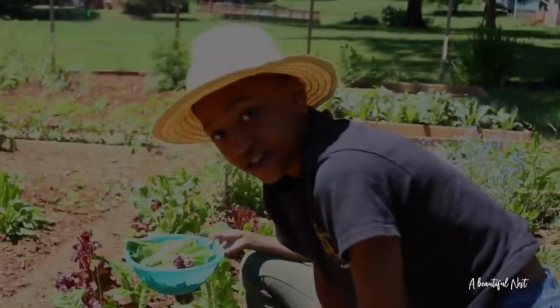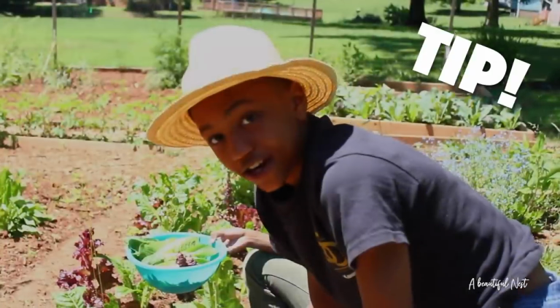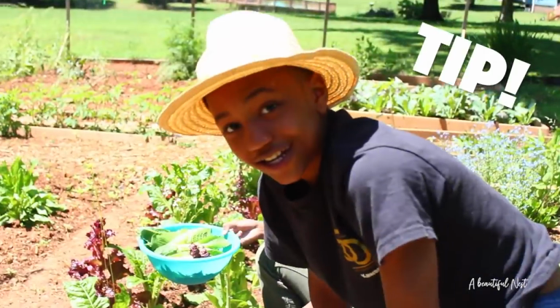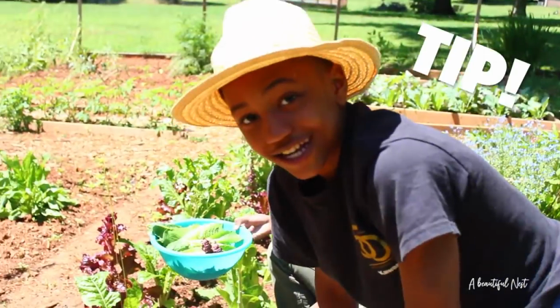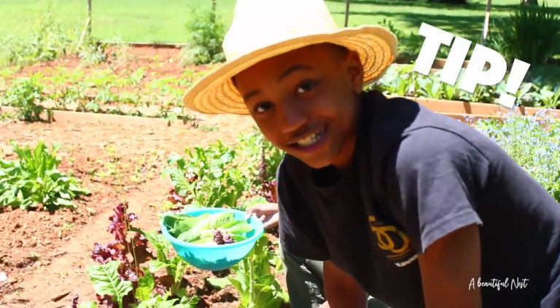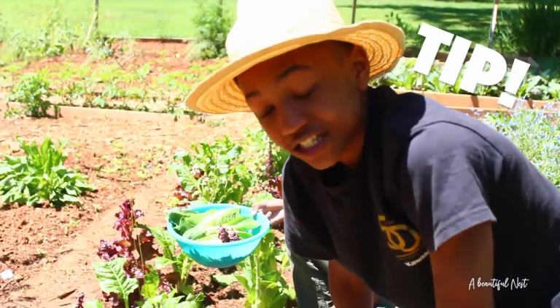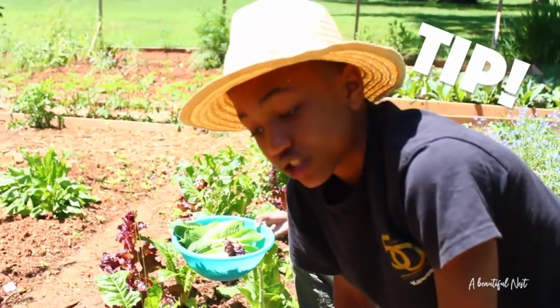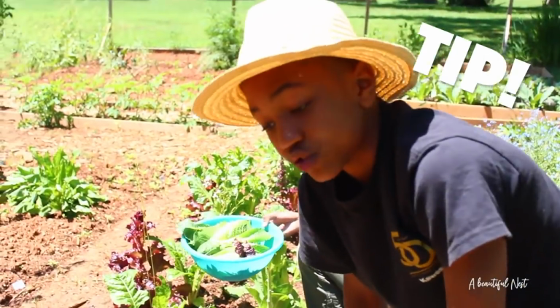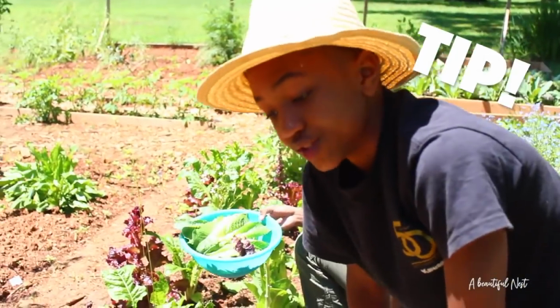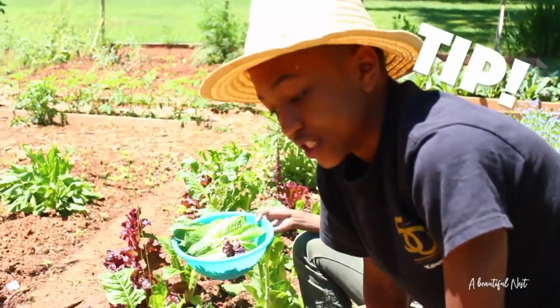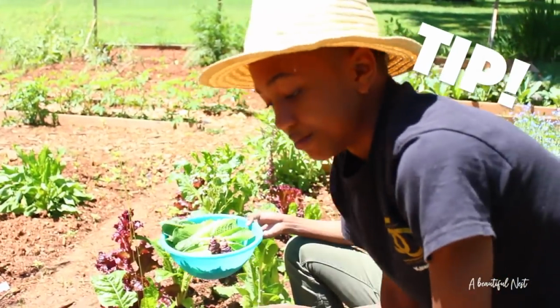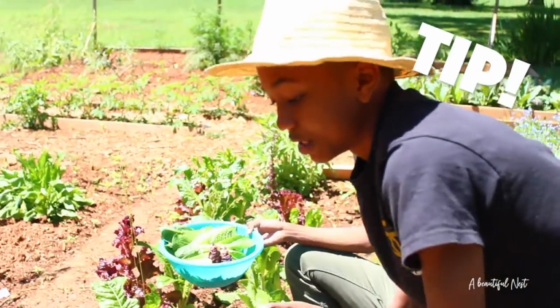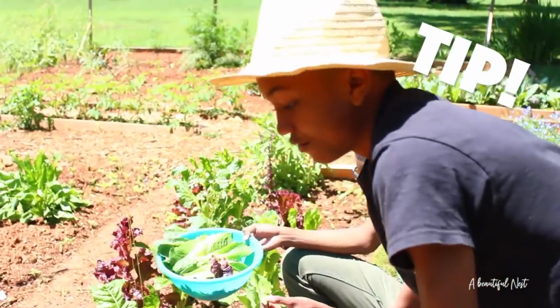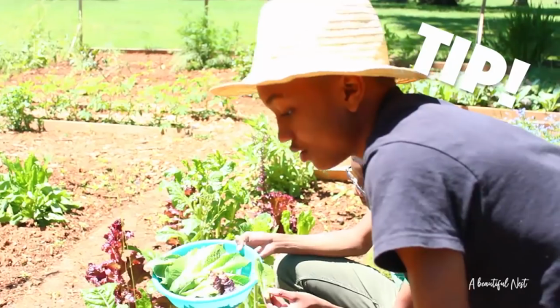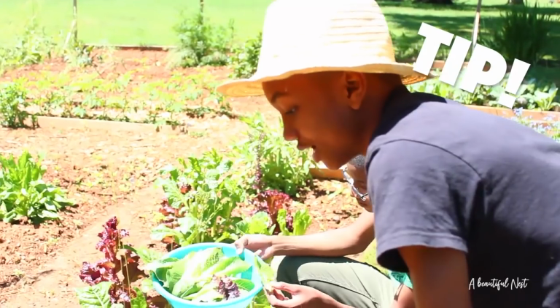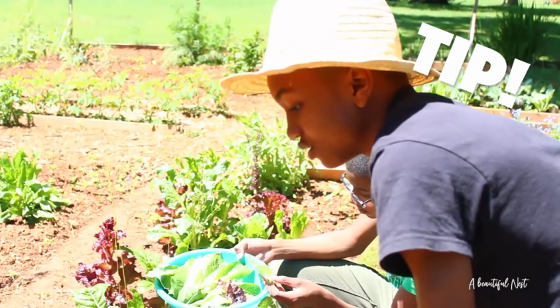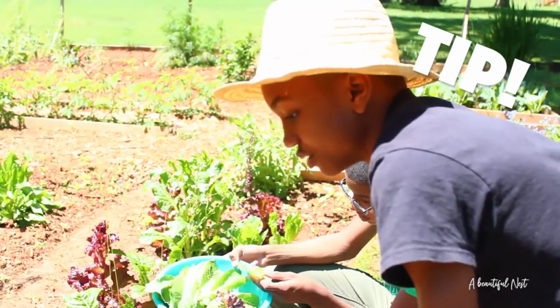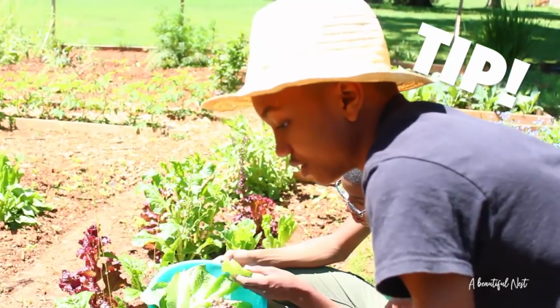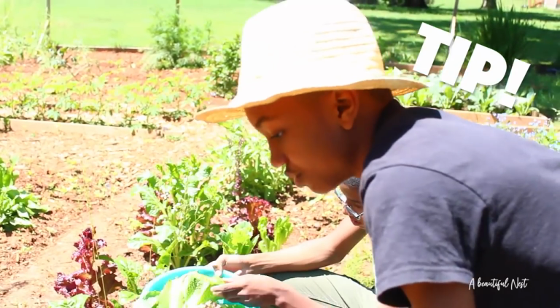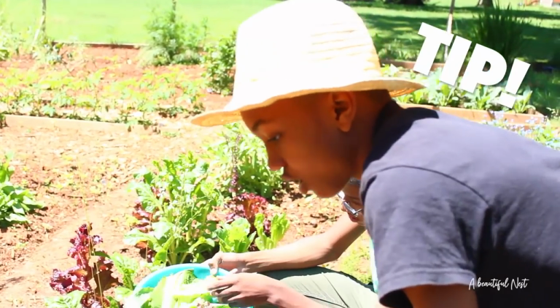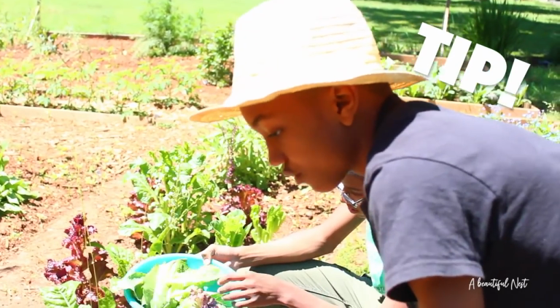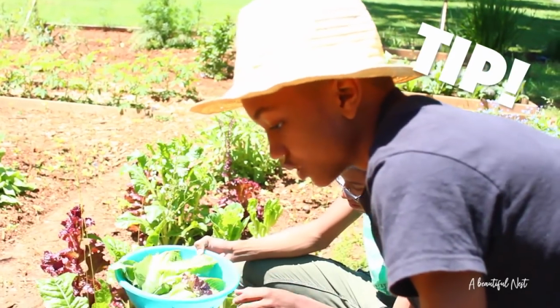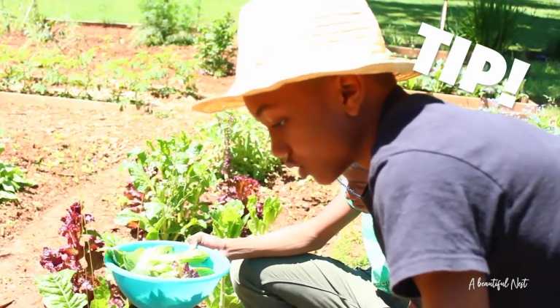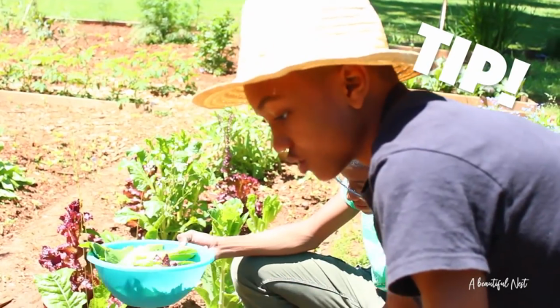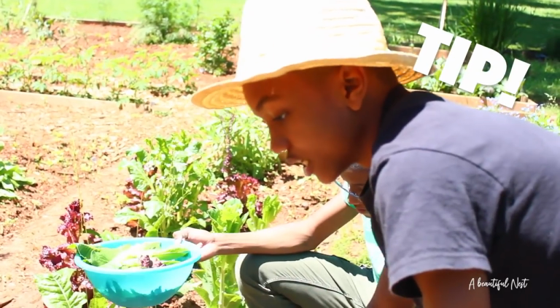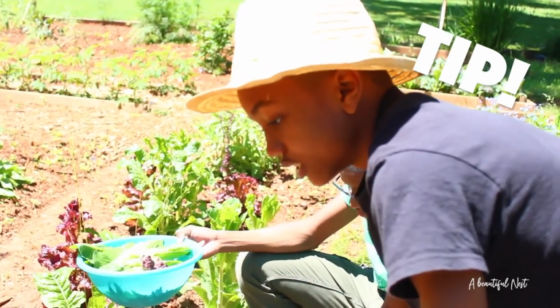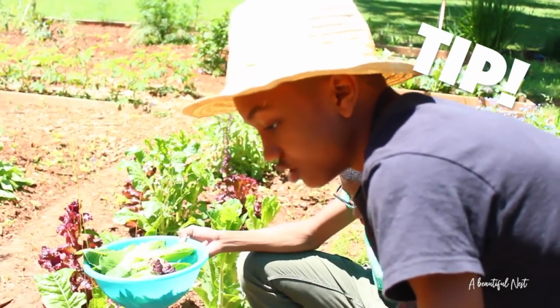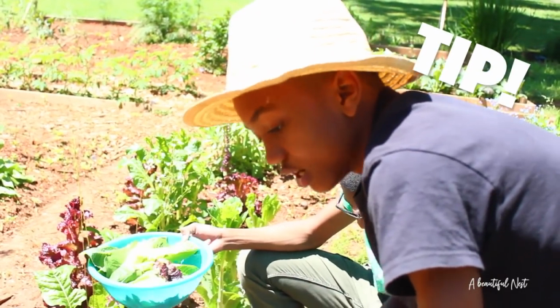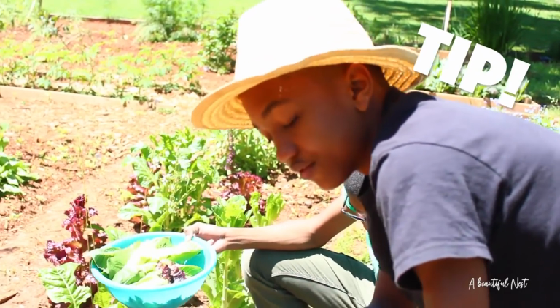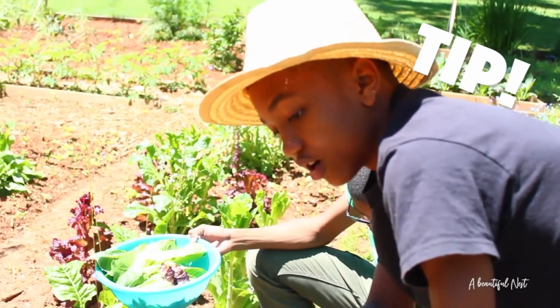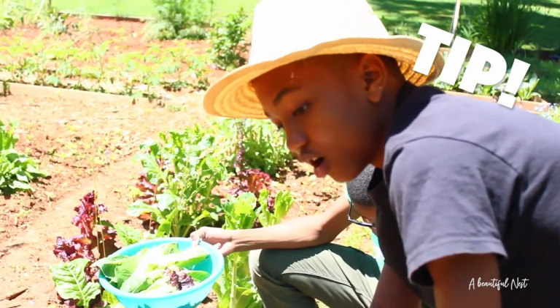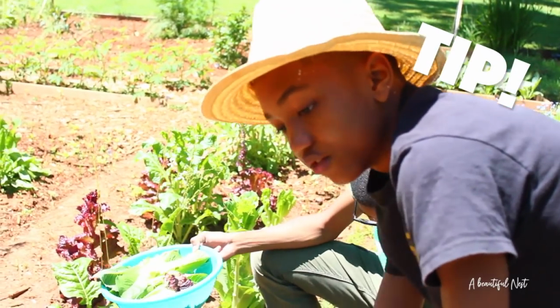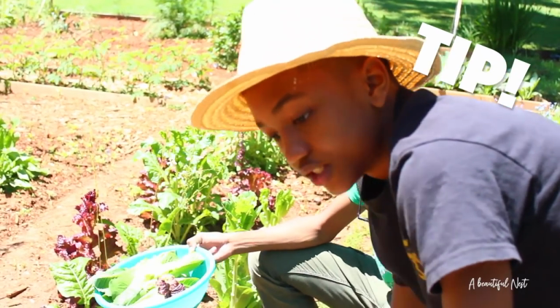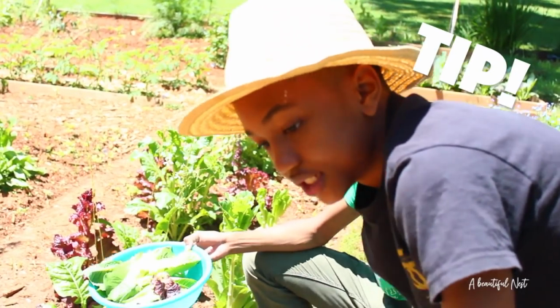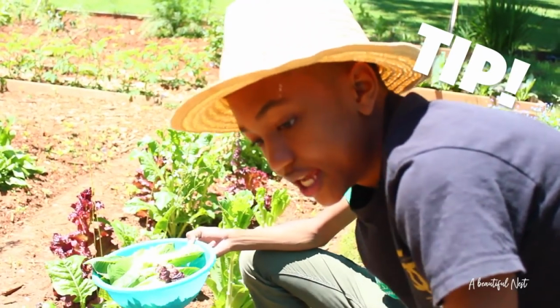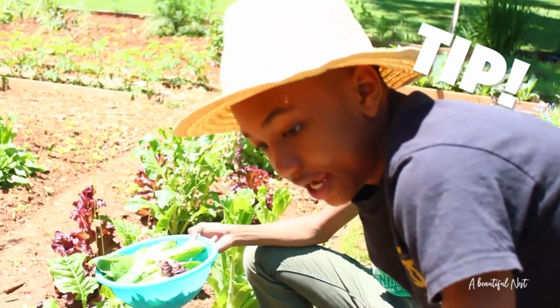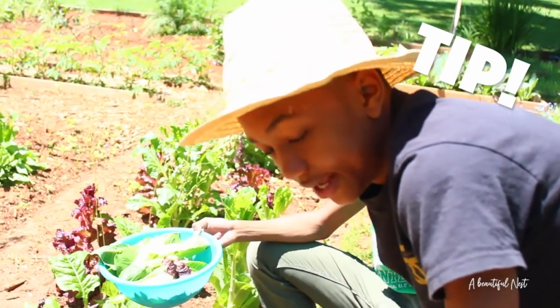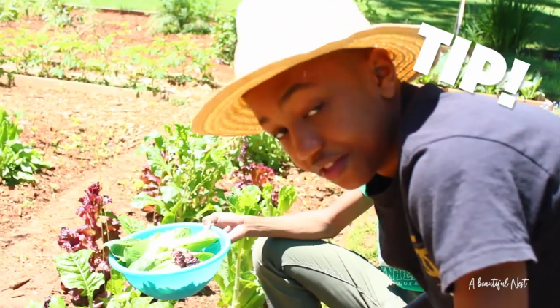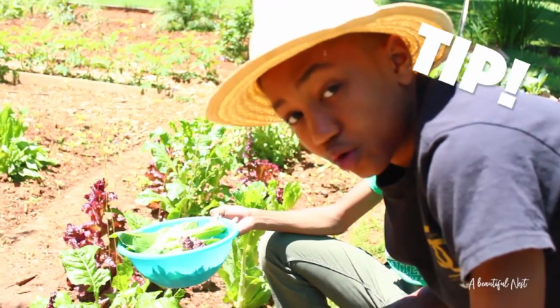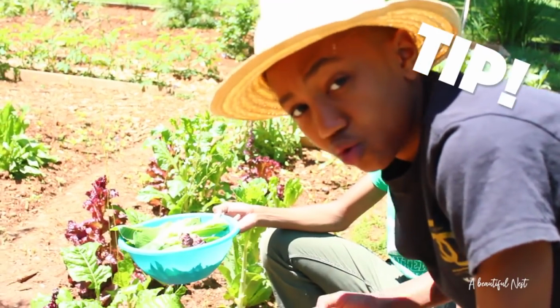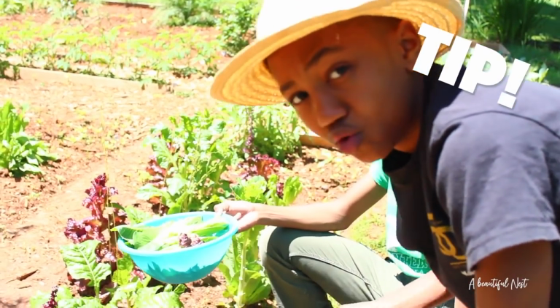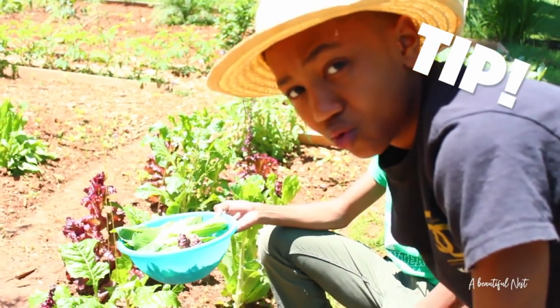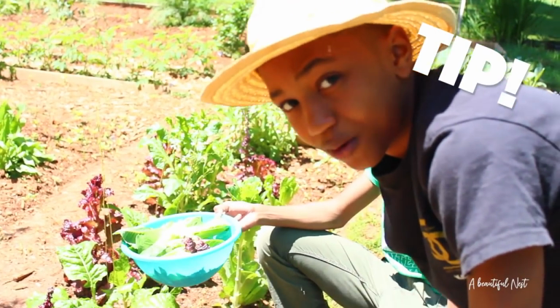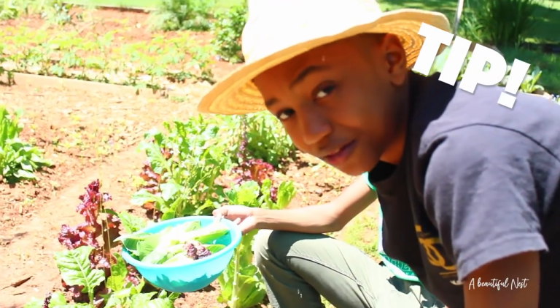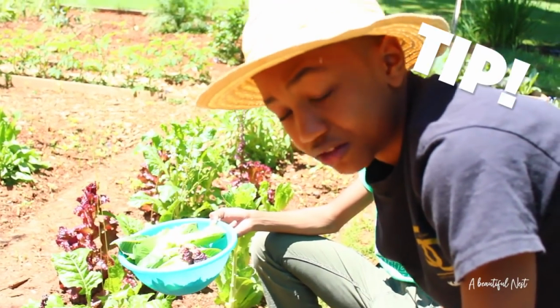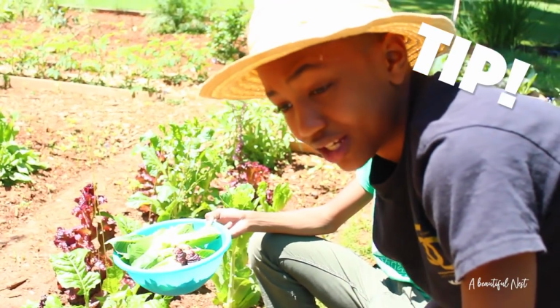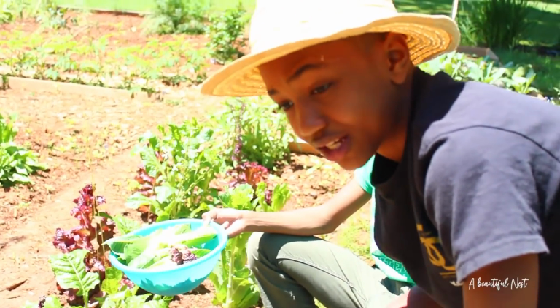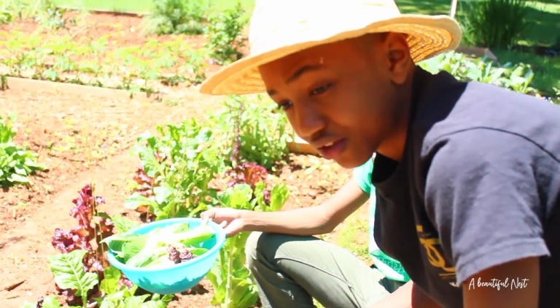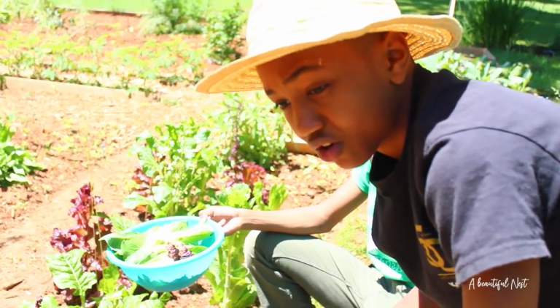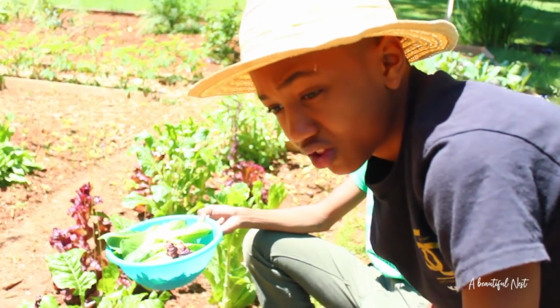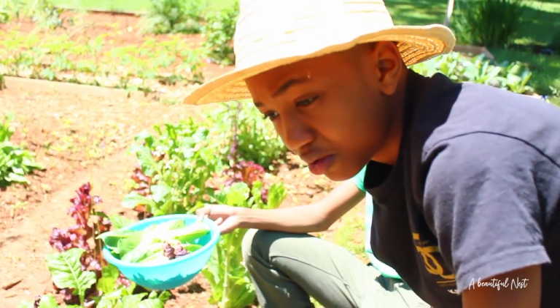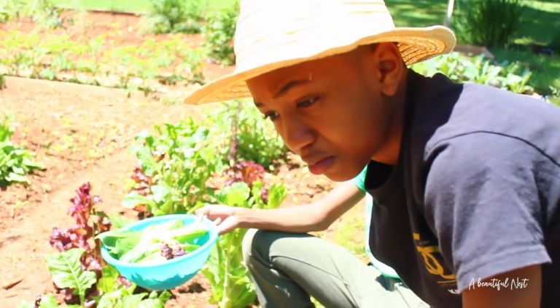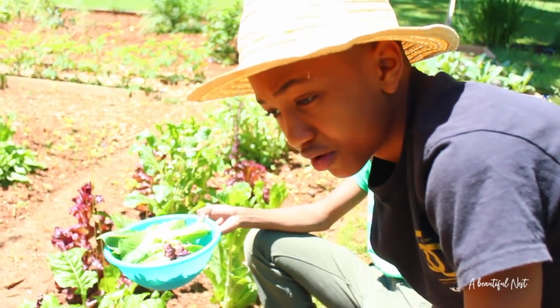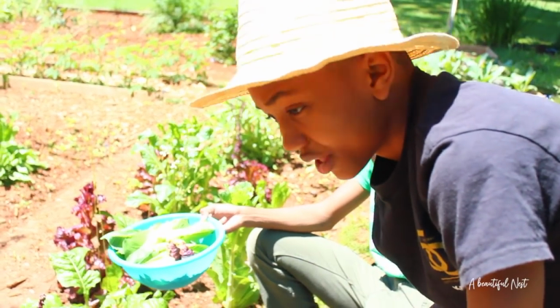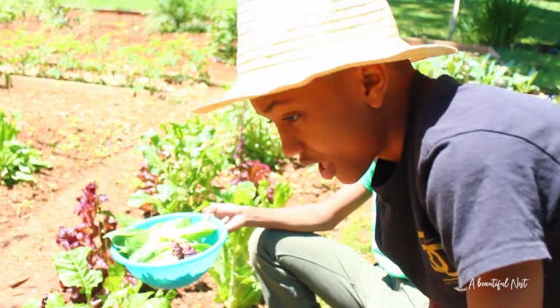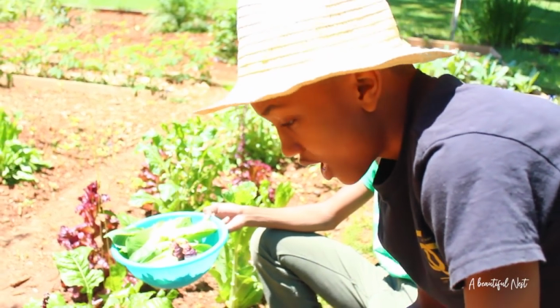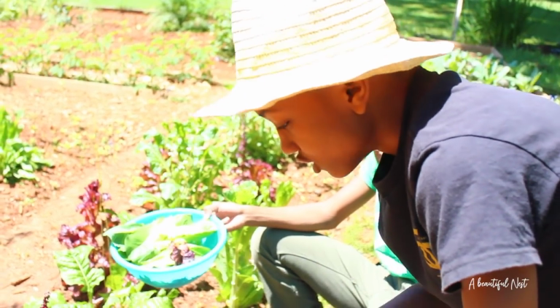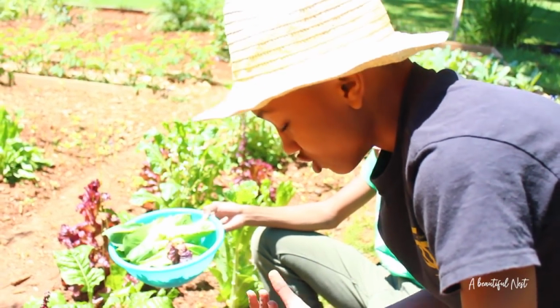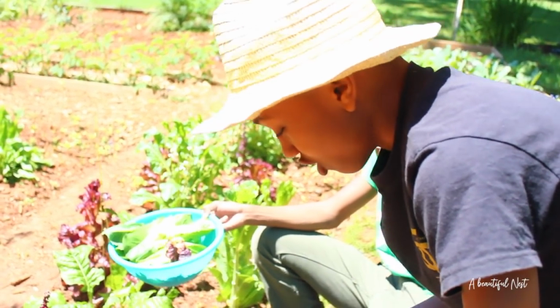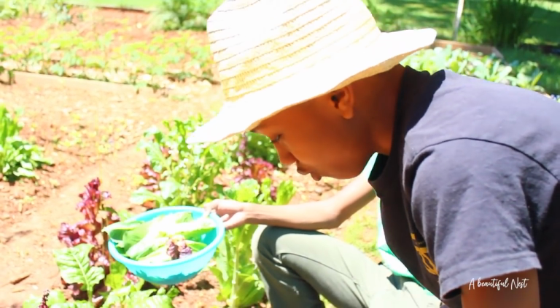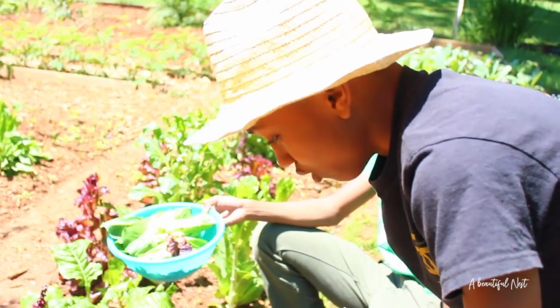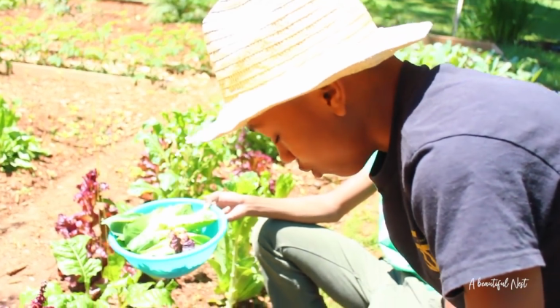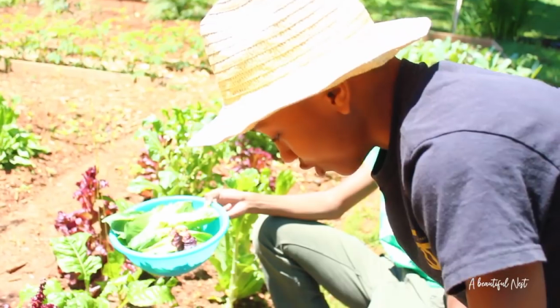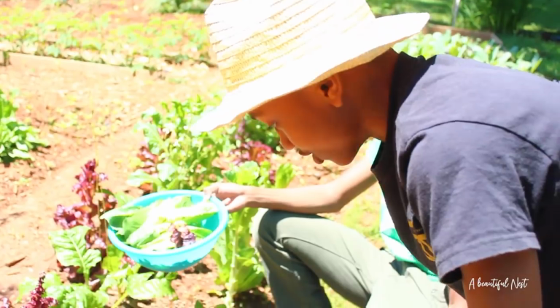Alright guys, here's a quick tip. If you guys want to harvest your lettuce, you have to harvest it in the cool weather — like an early morning — so it won't wilt.